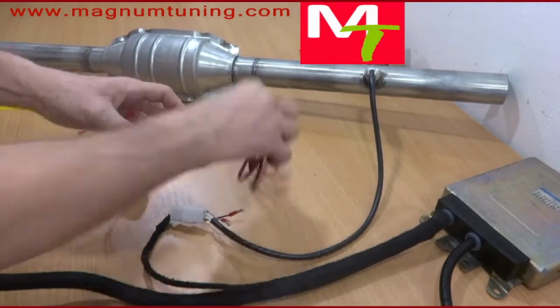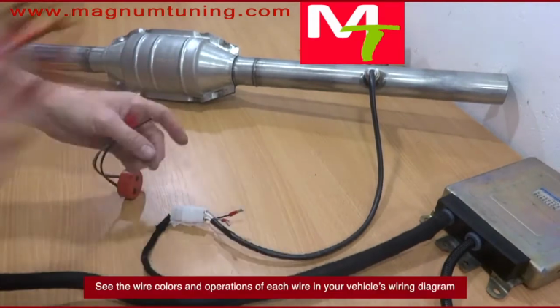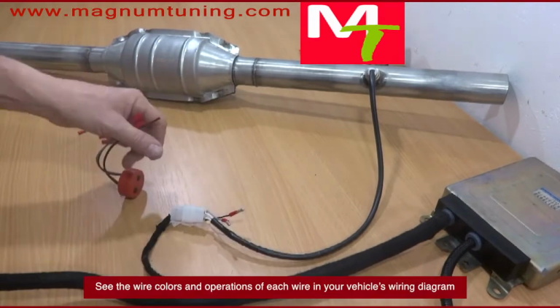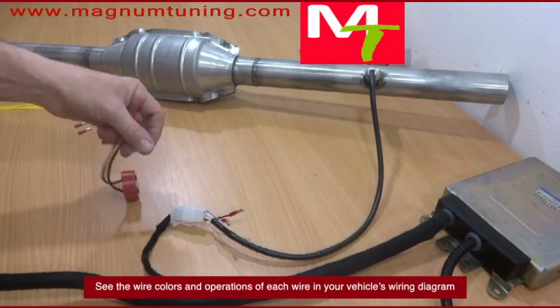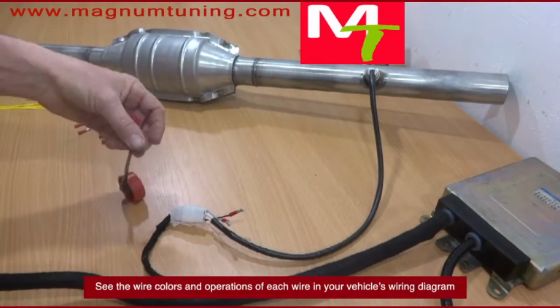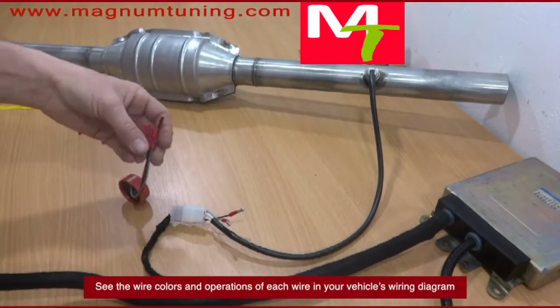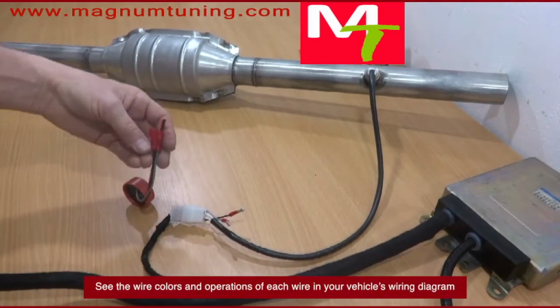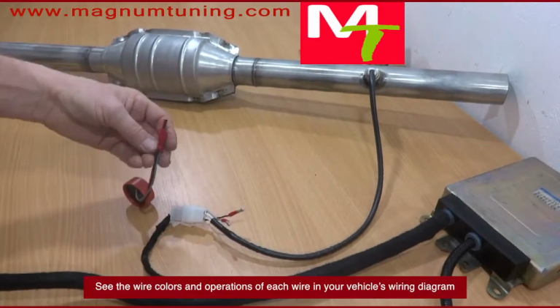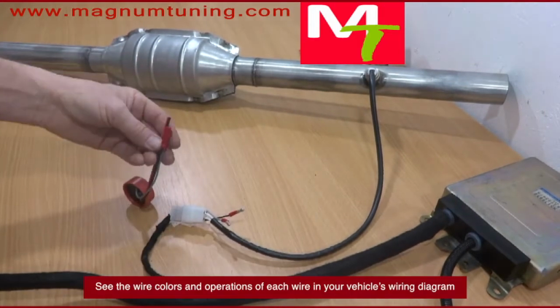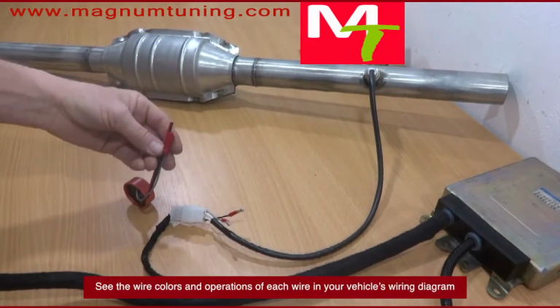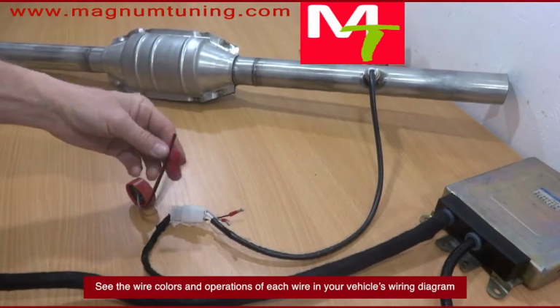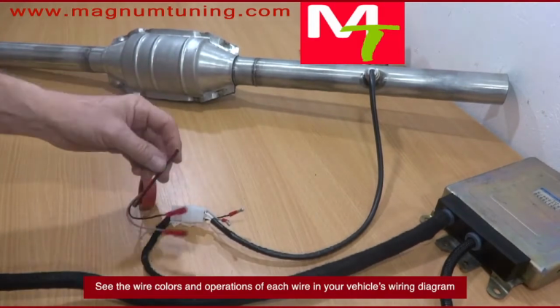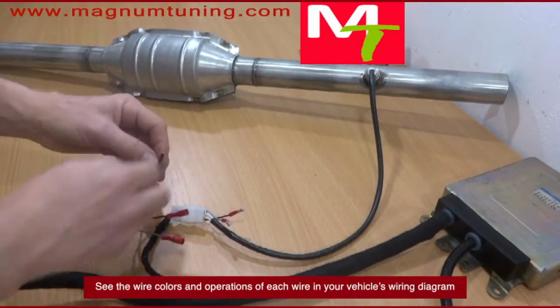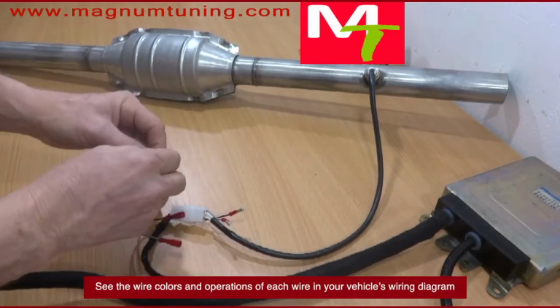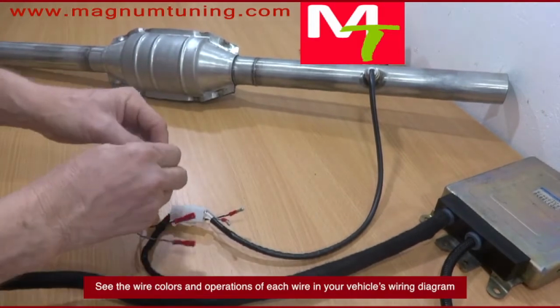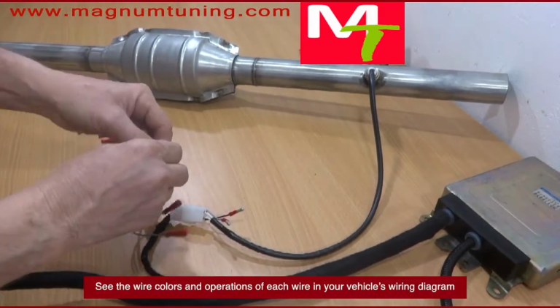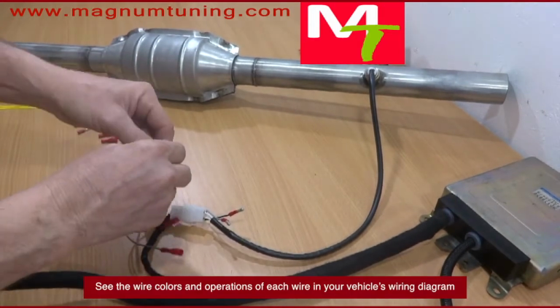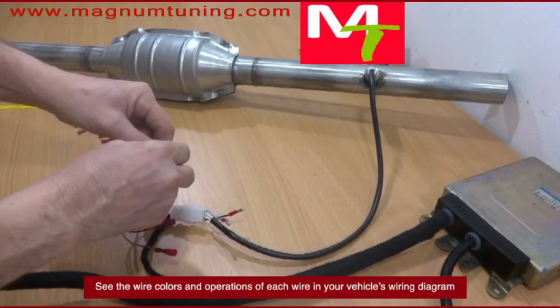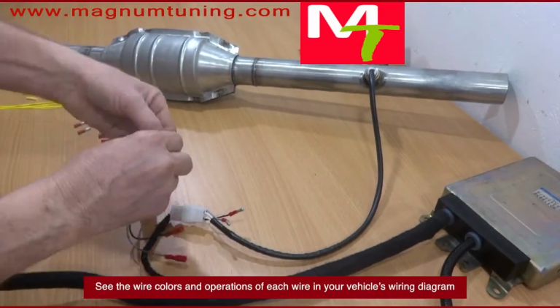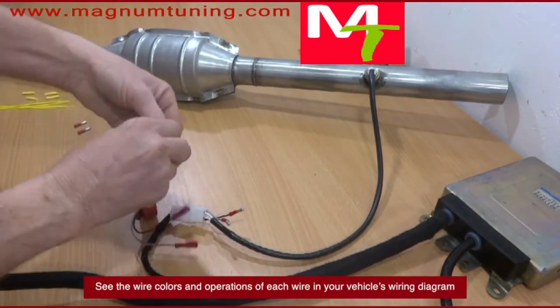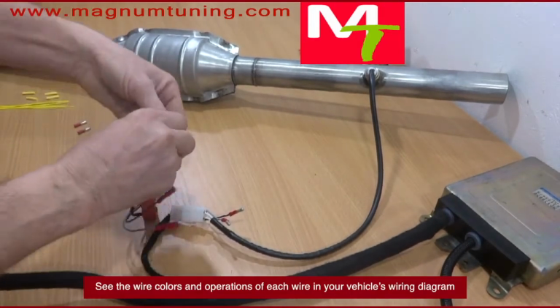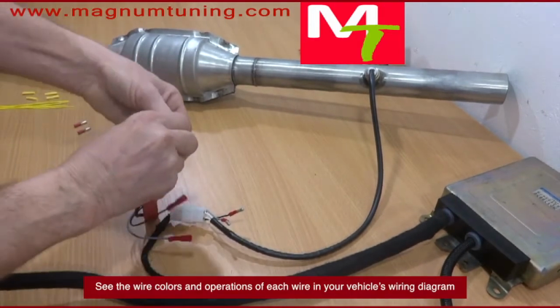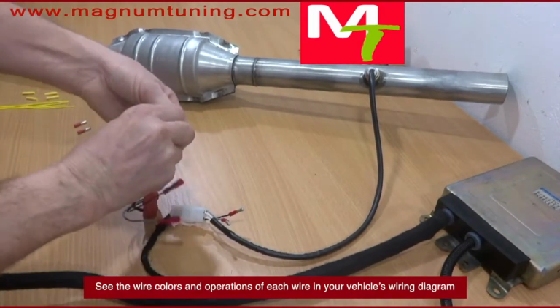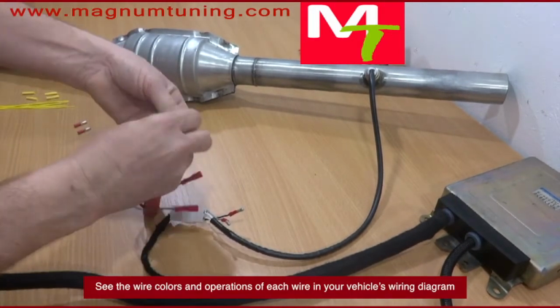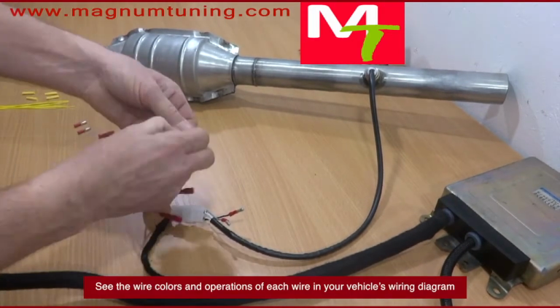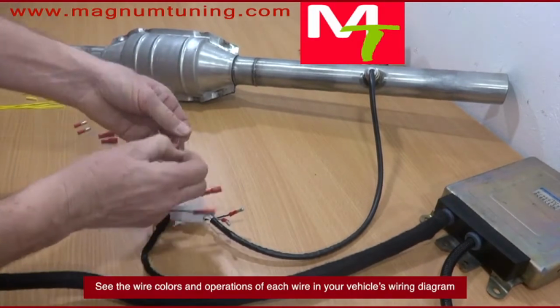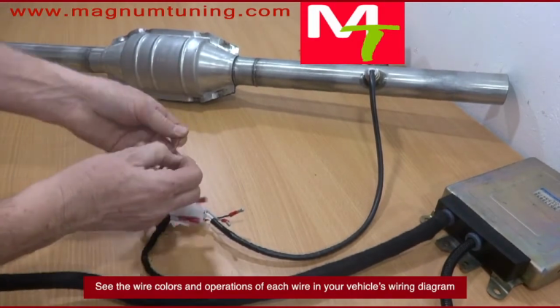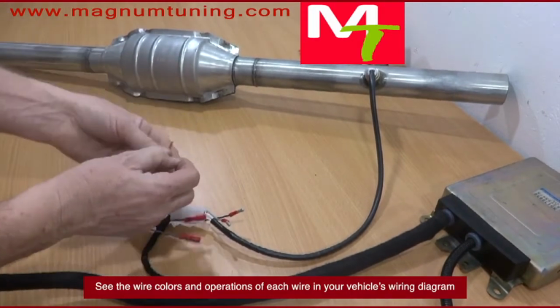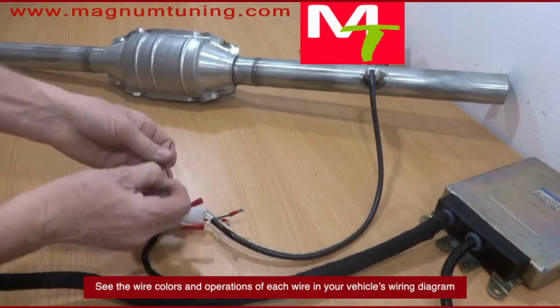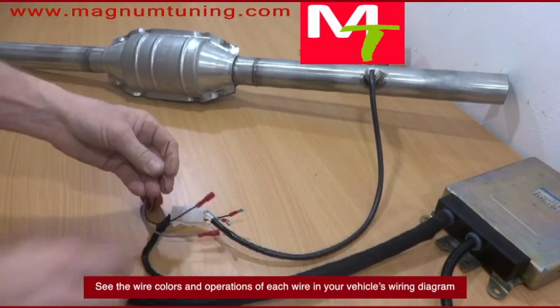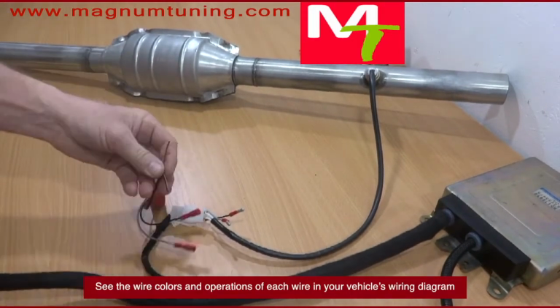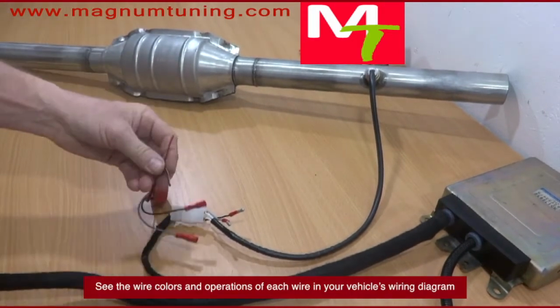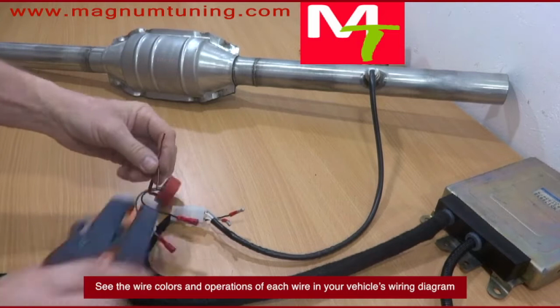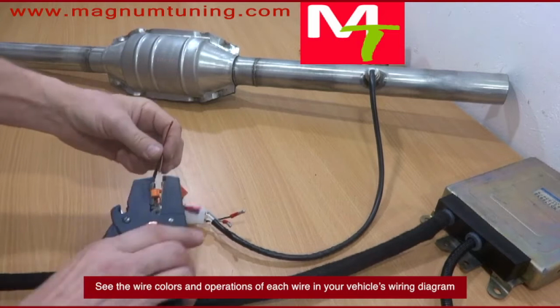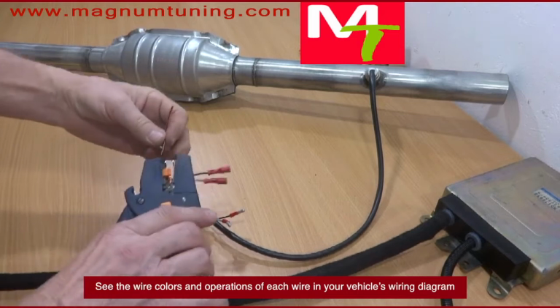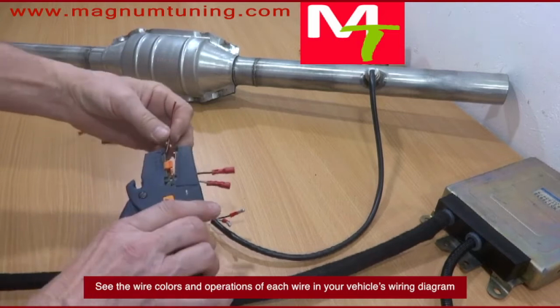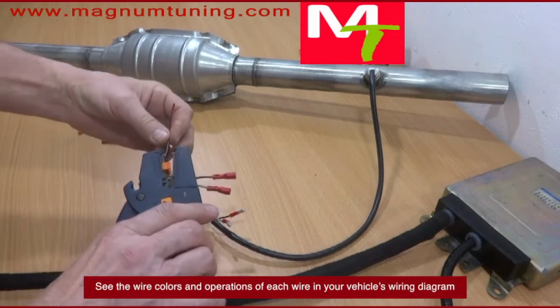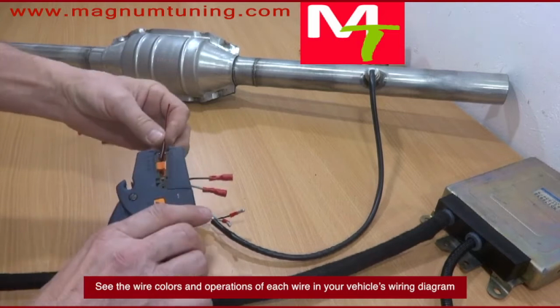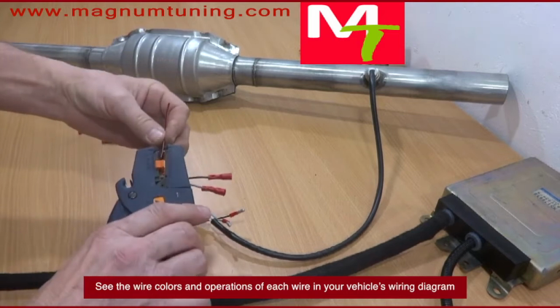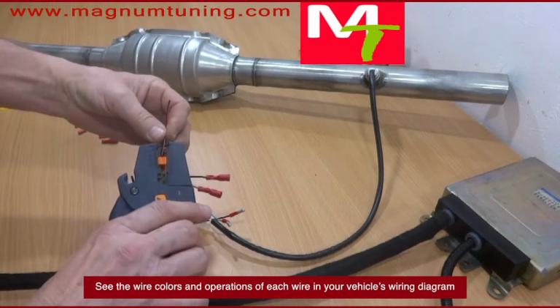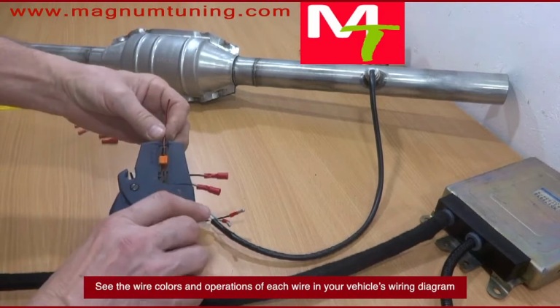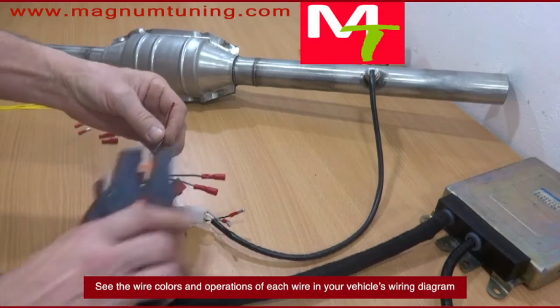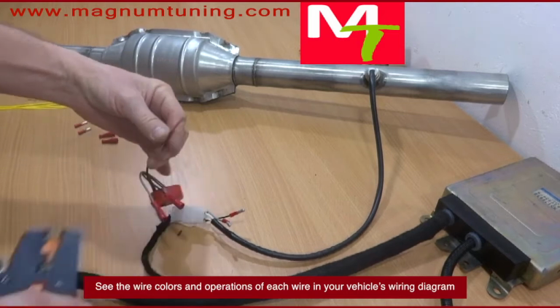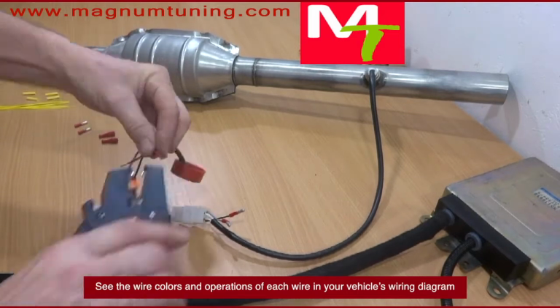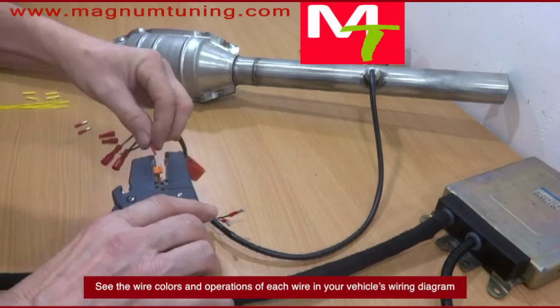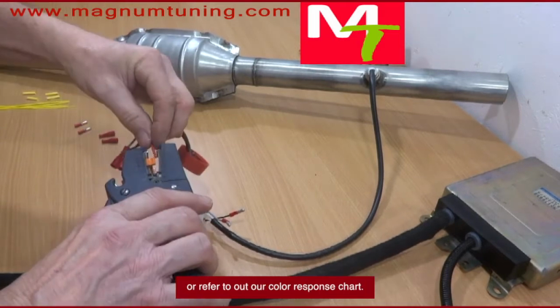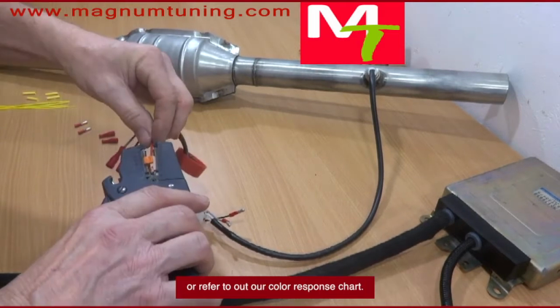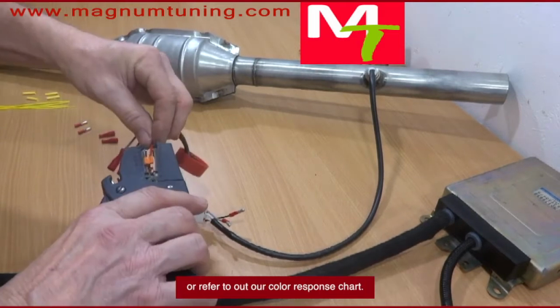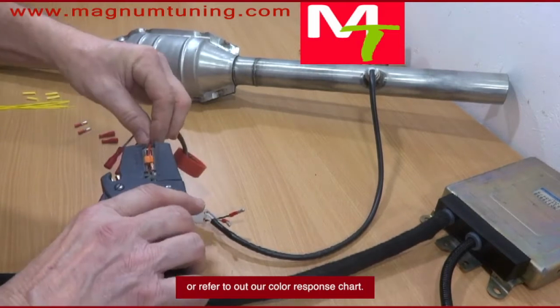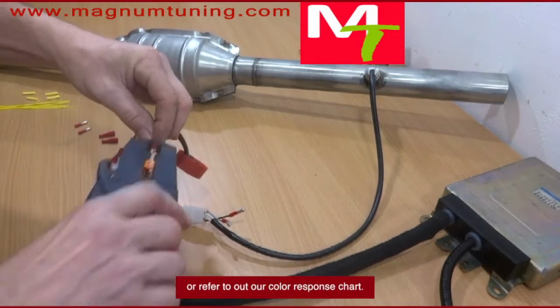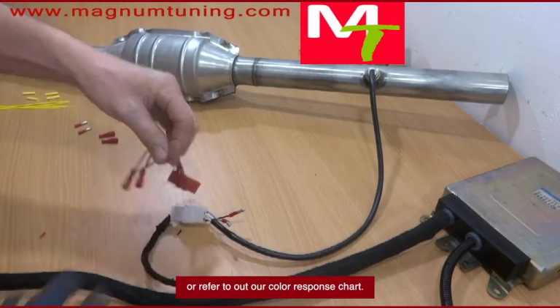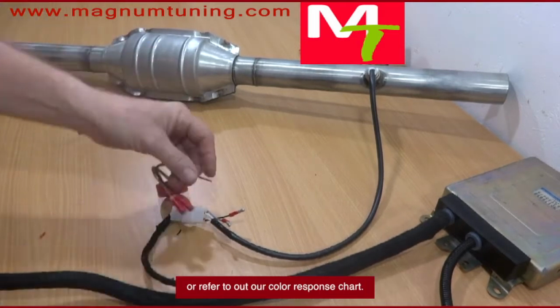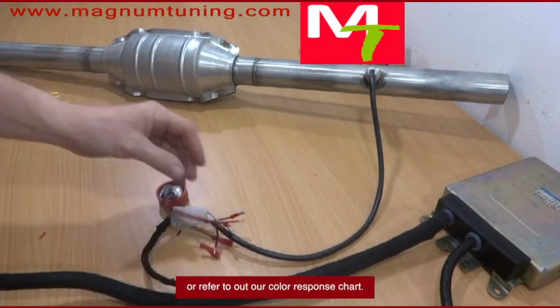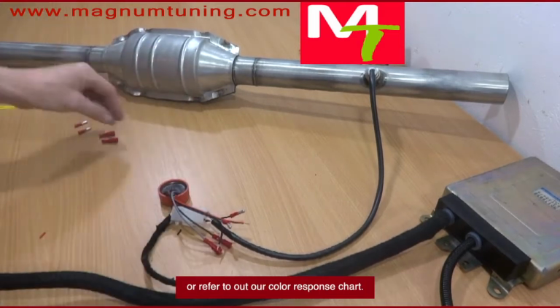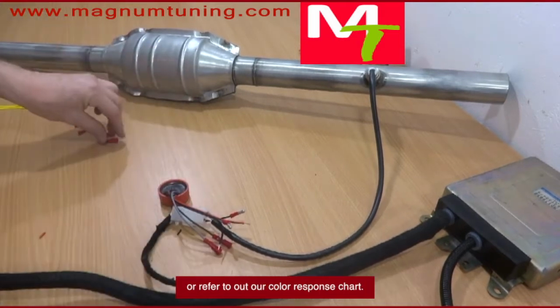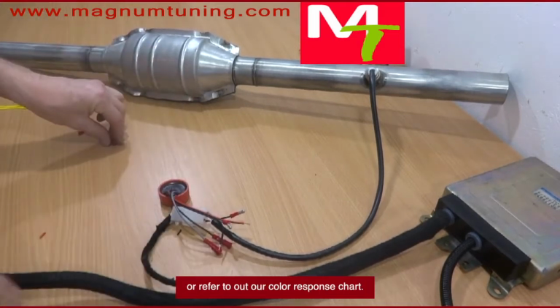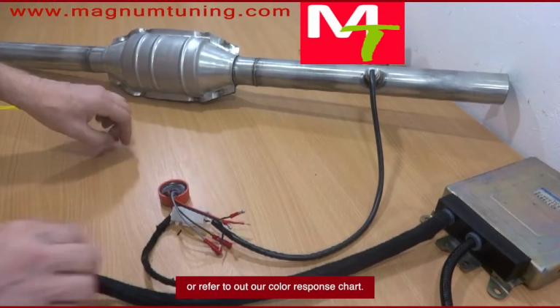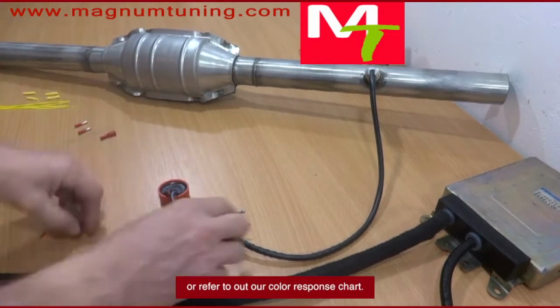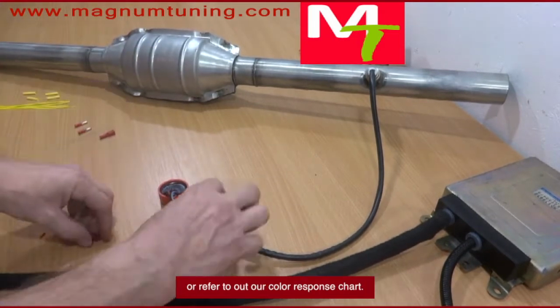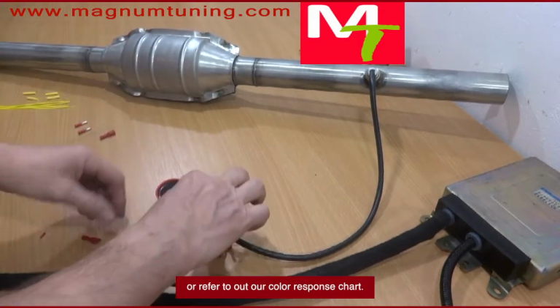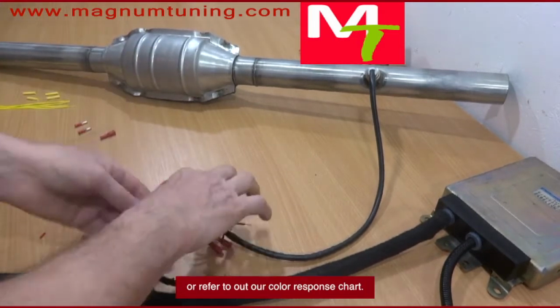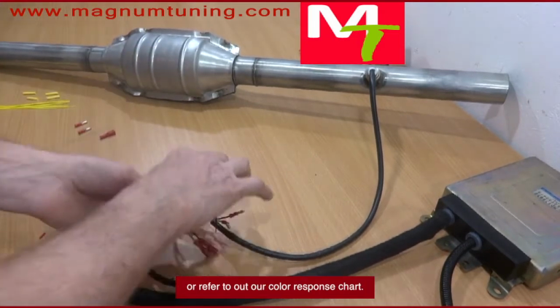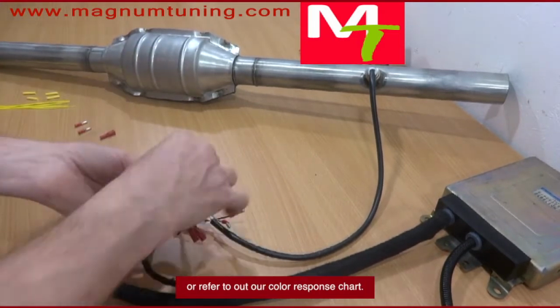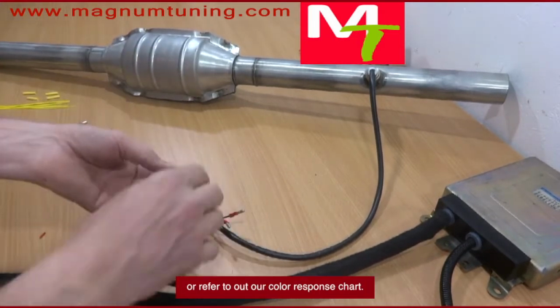See the wire colors and operations of each wire in your vehicle's wiring diagram, or refer to our color response chart.